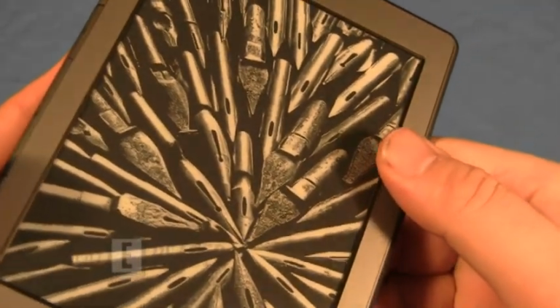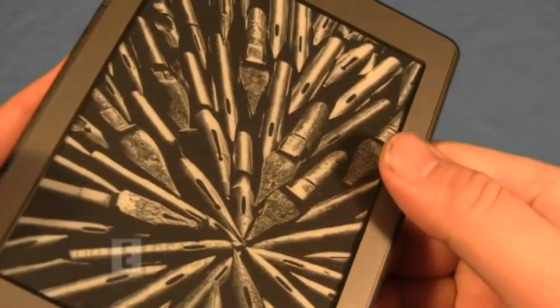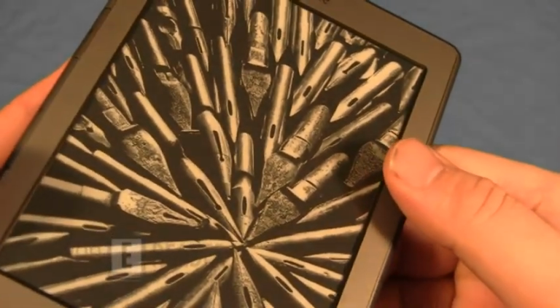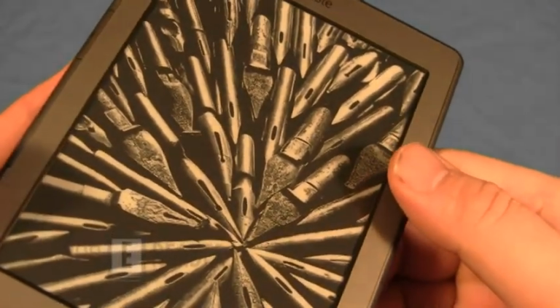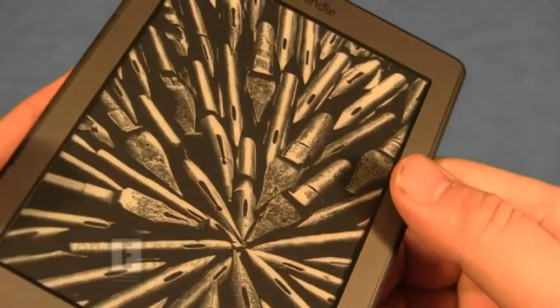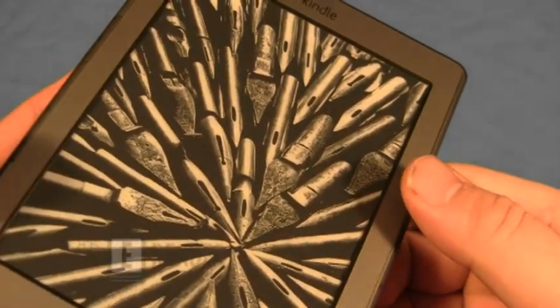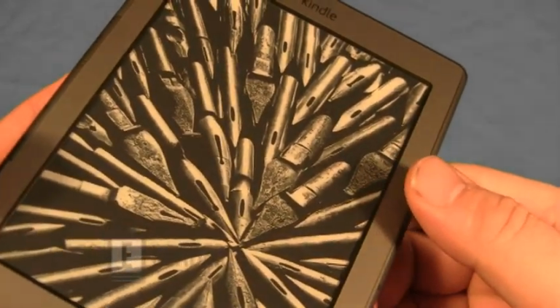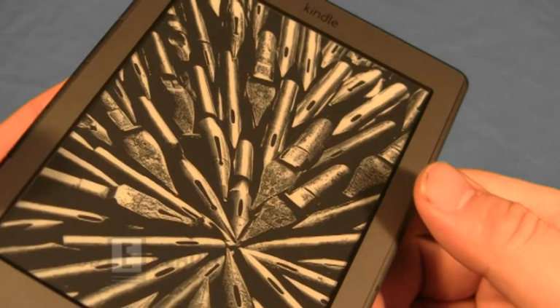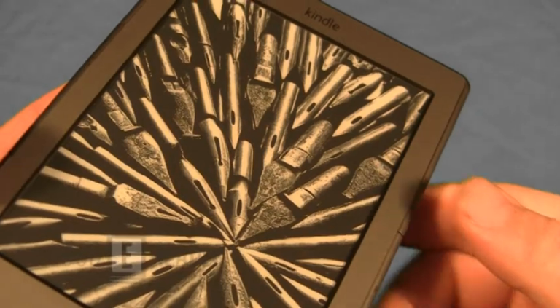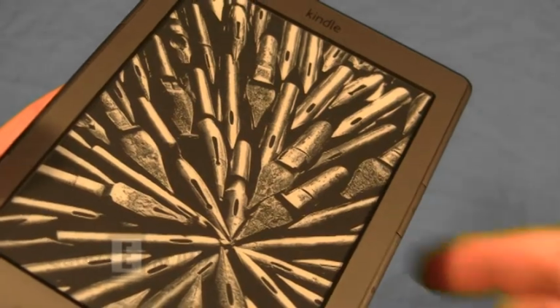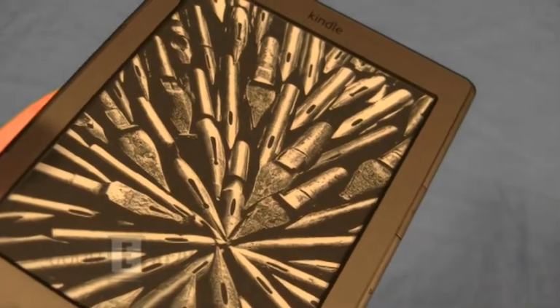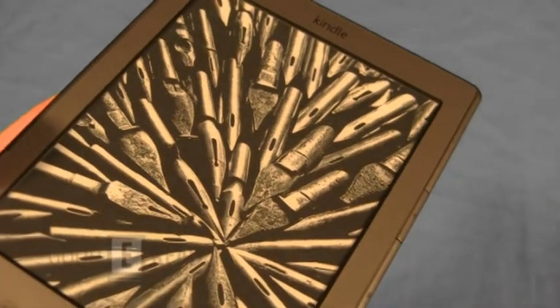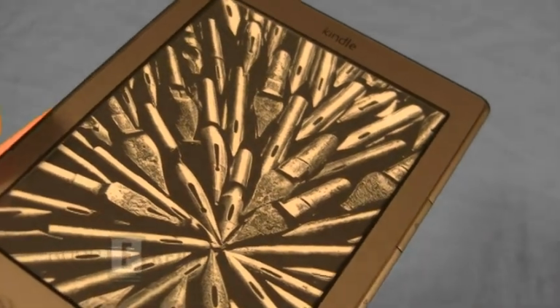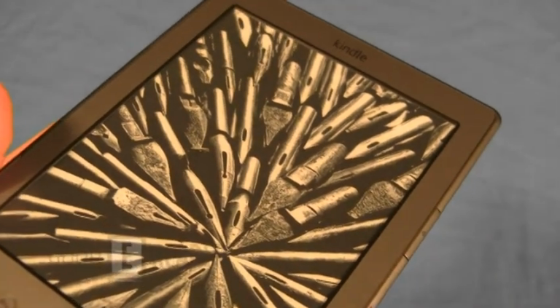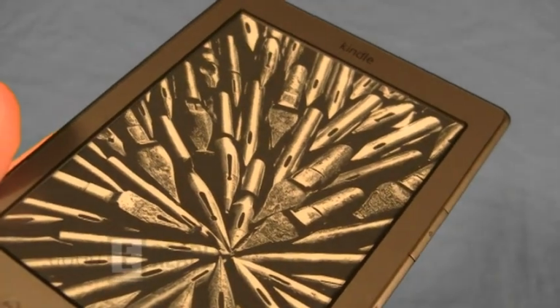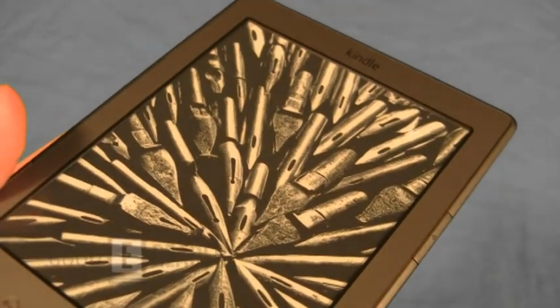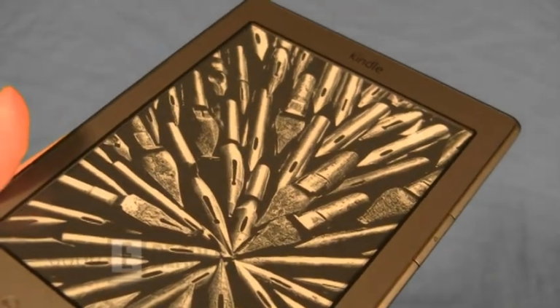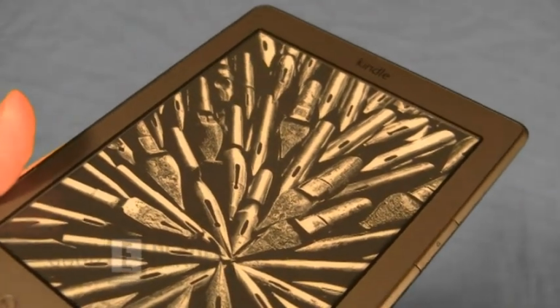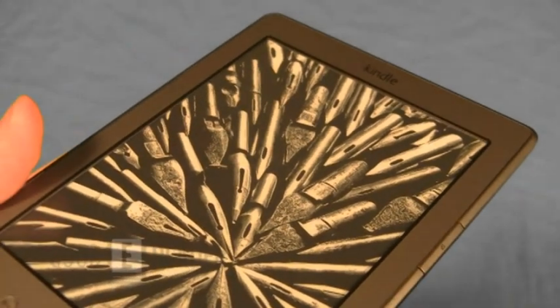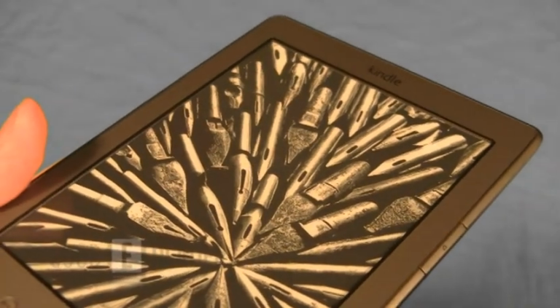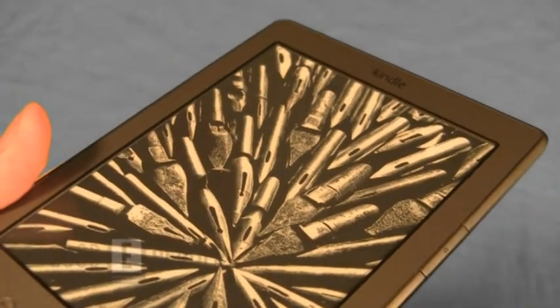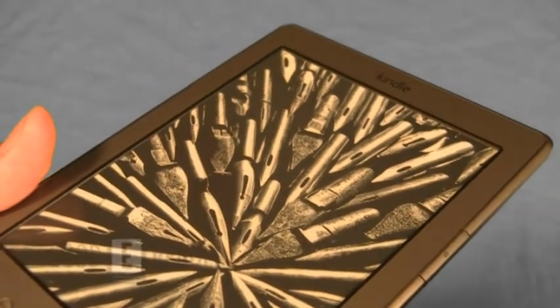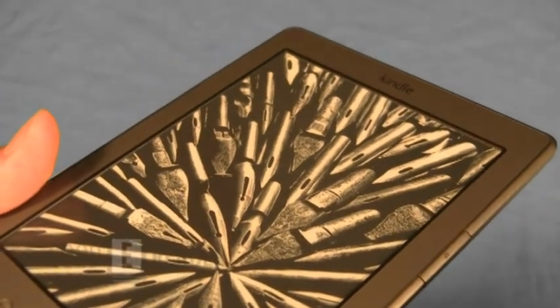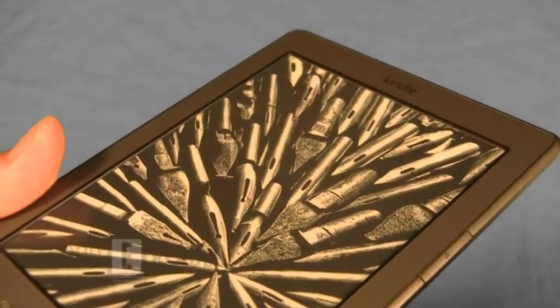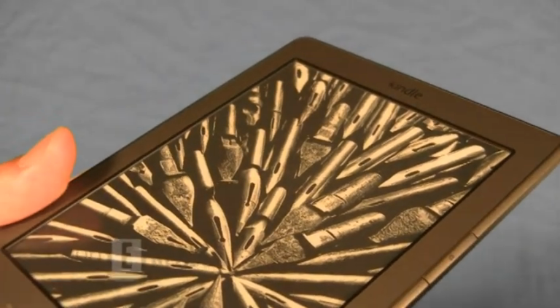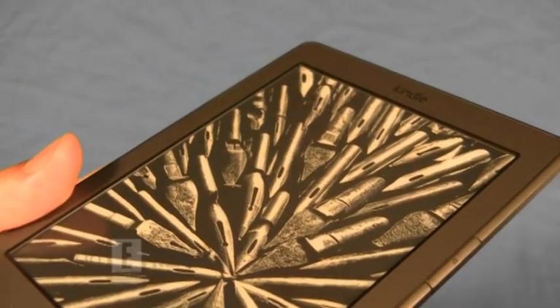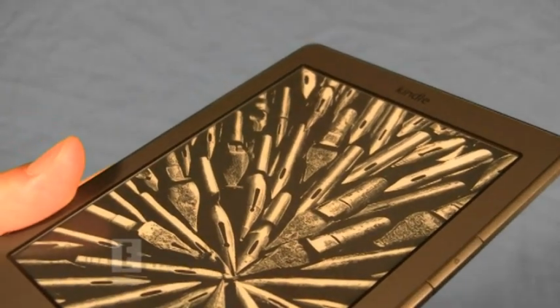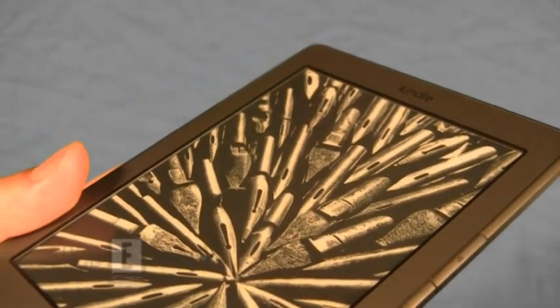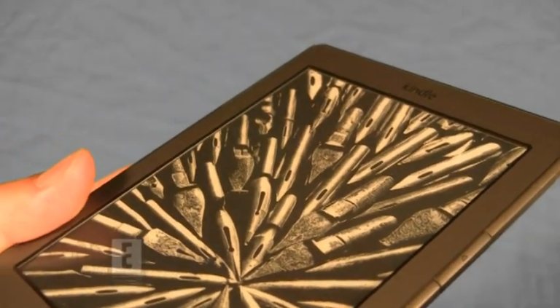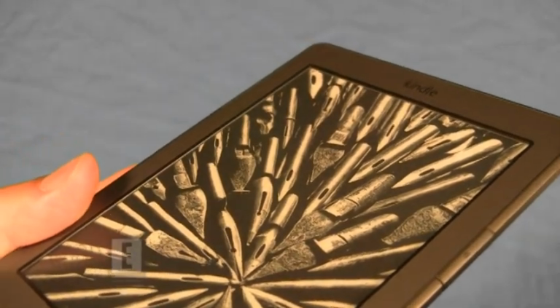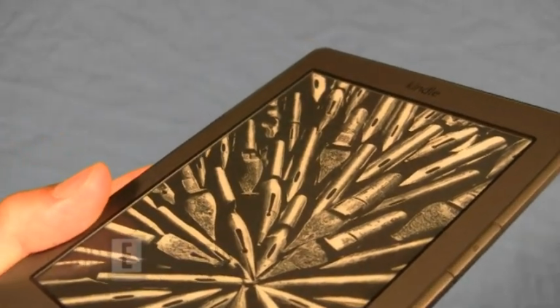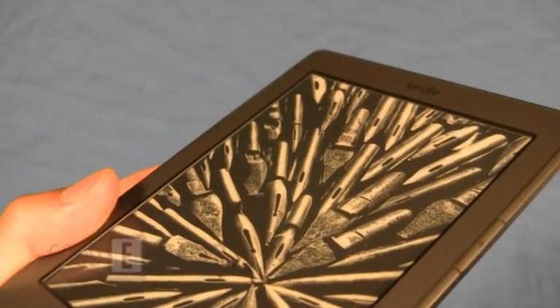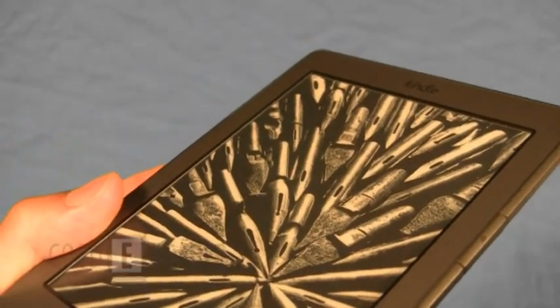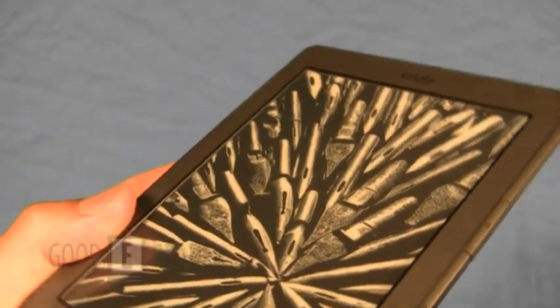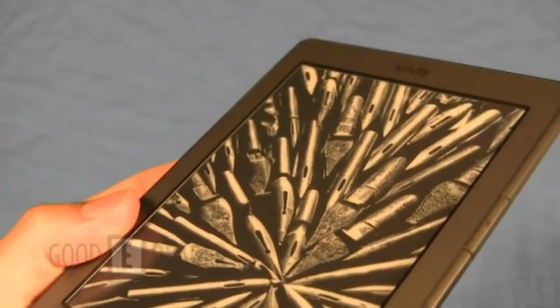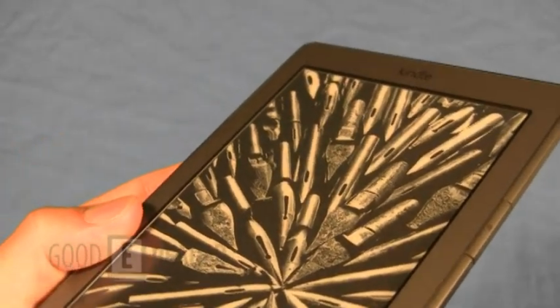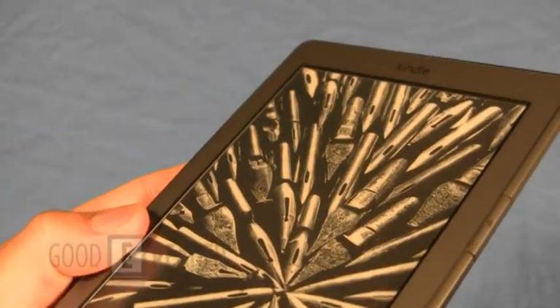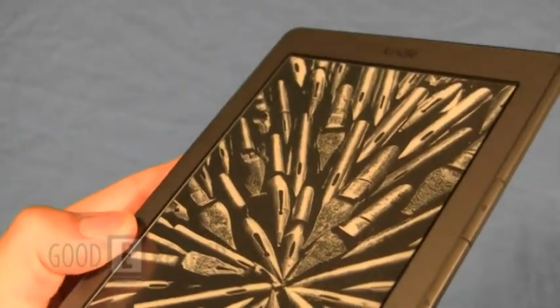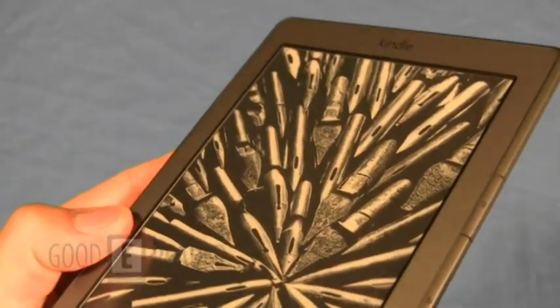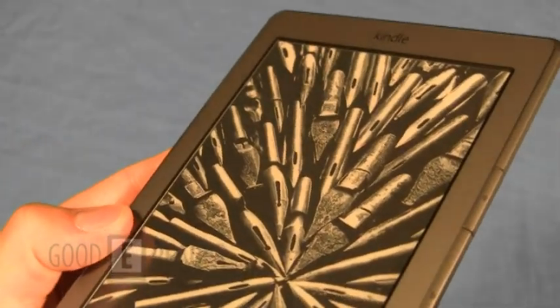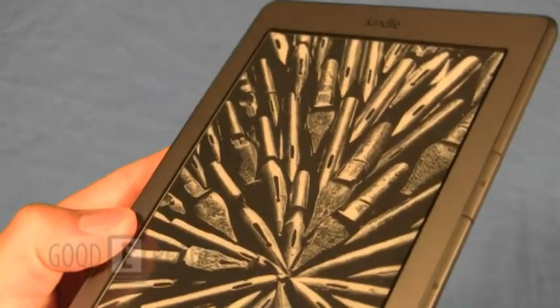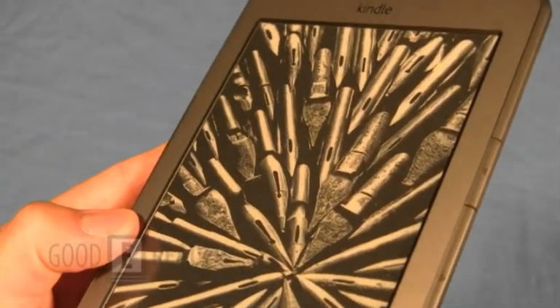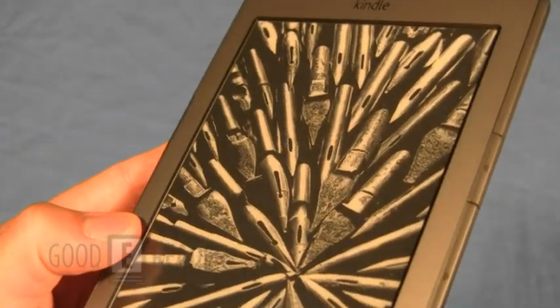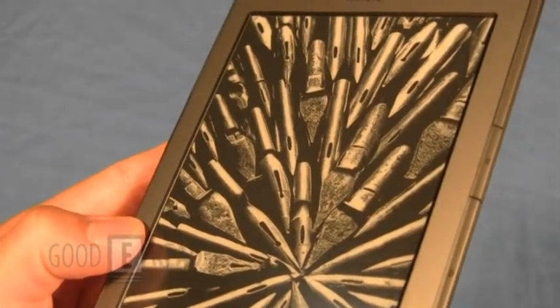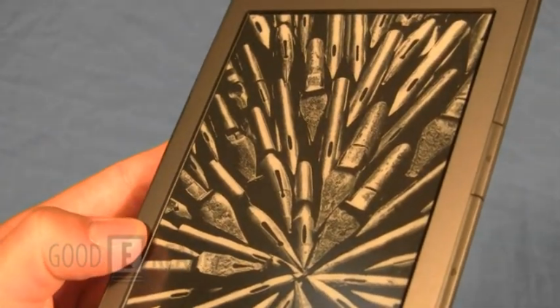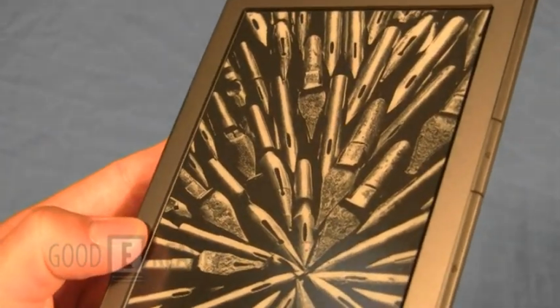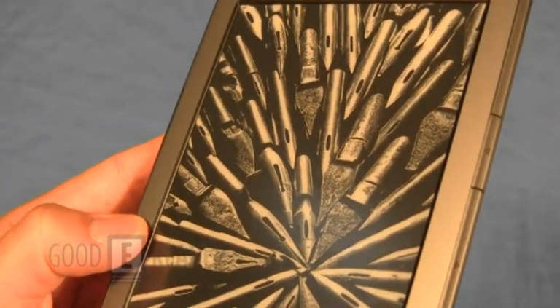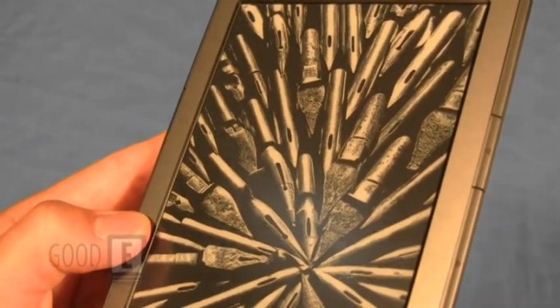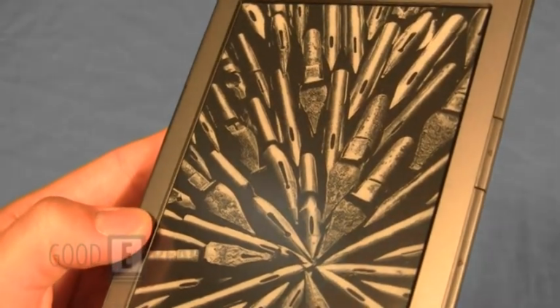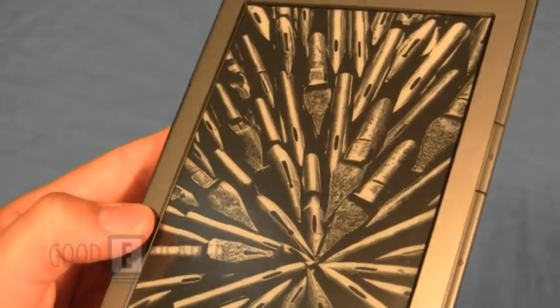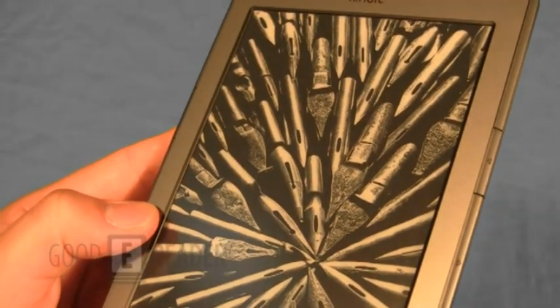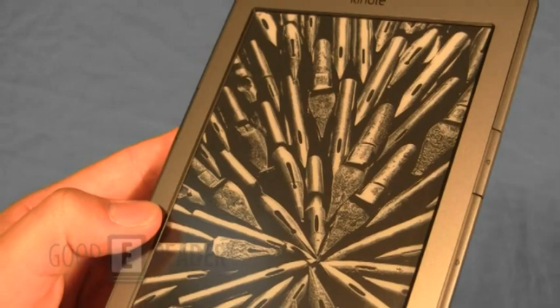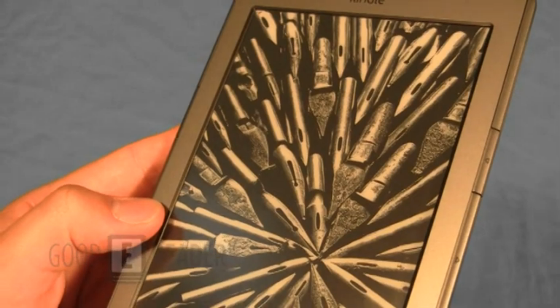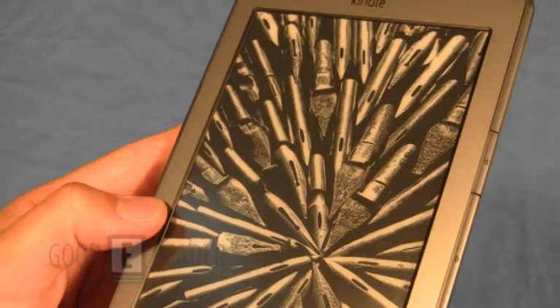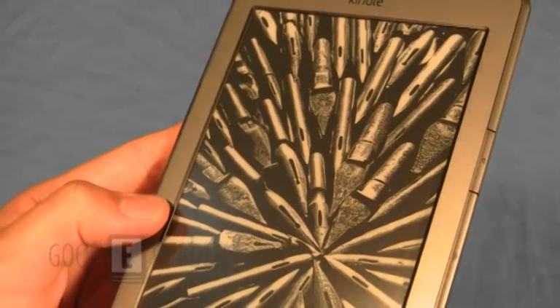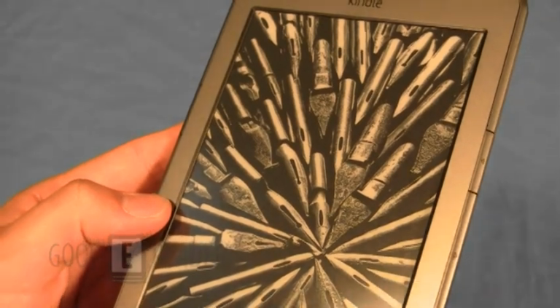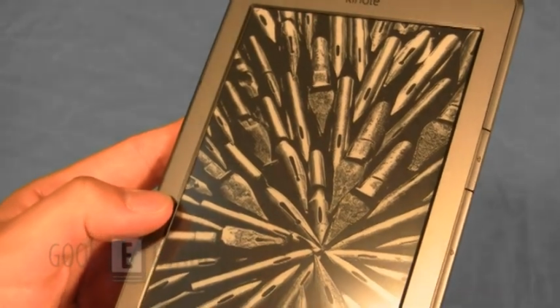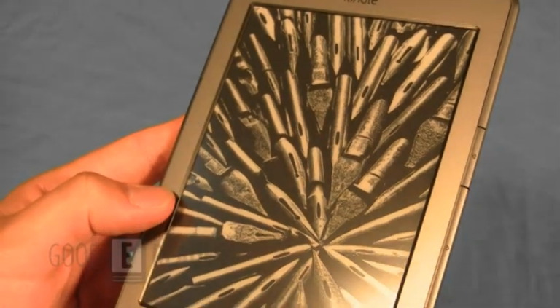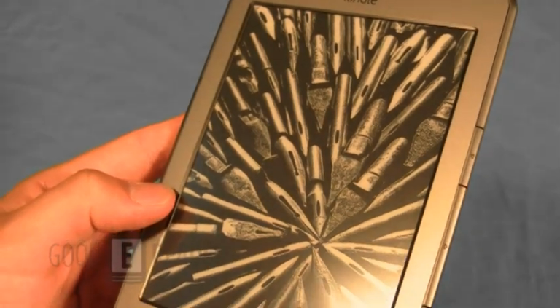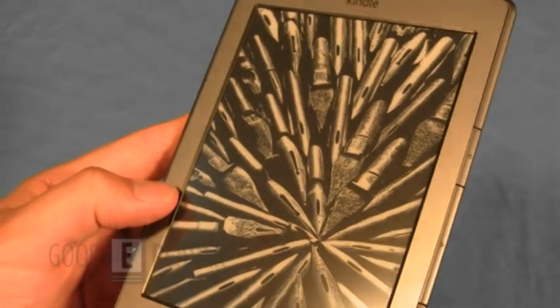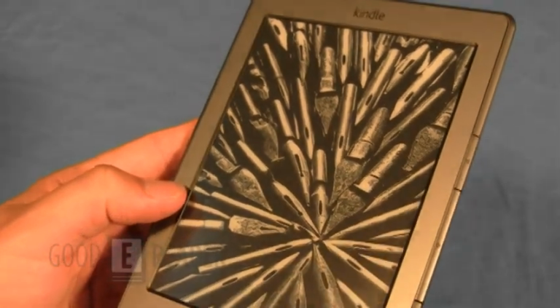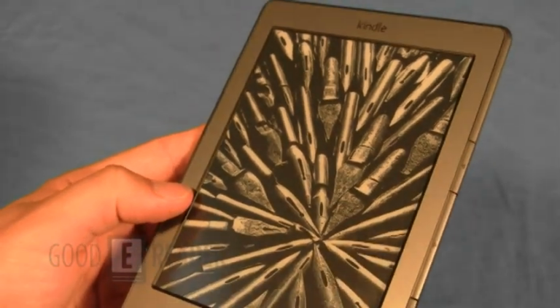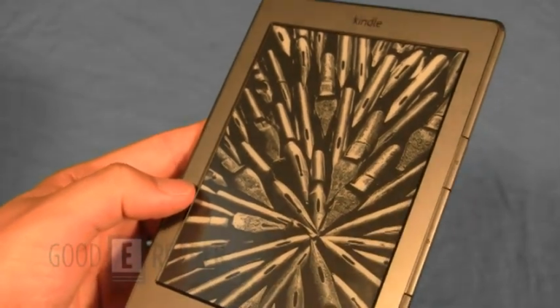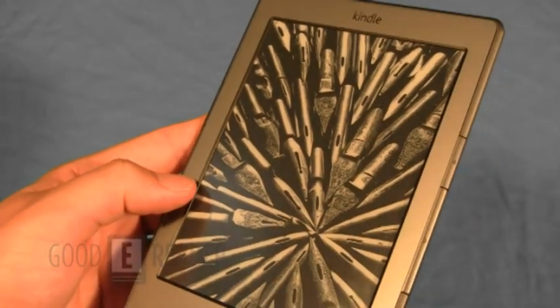Very high-contrast, high-resolution. Battery lasts for about 4 weeks, and it takes only 4 hours to fully charge your device.